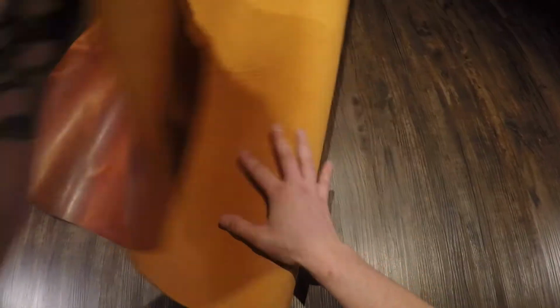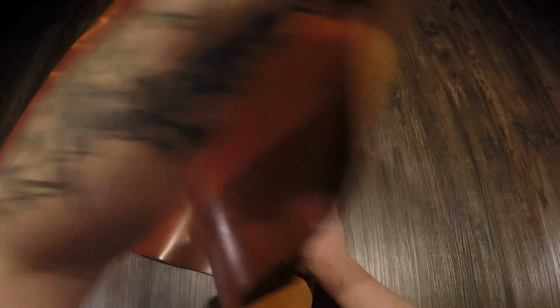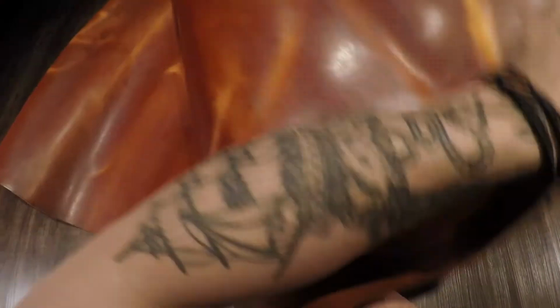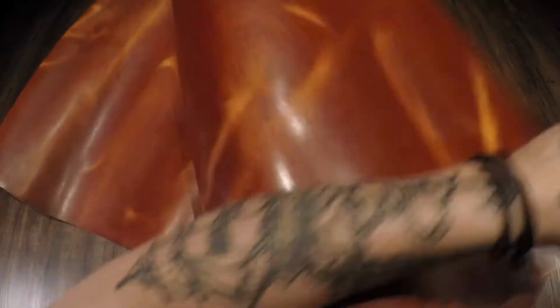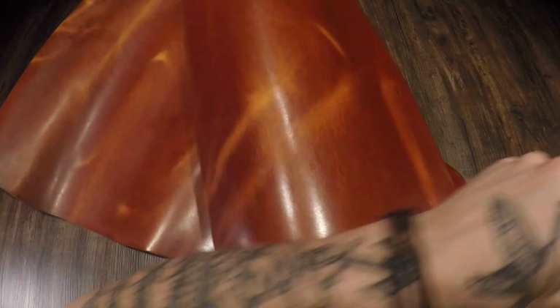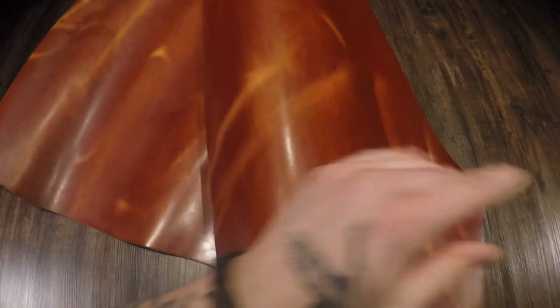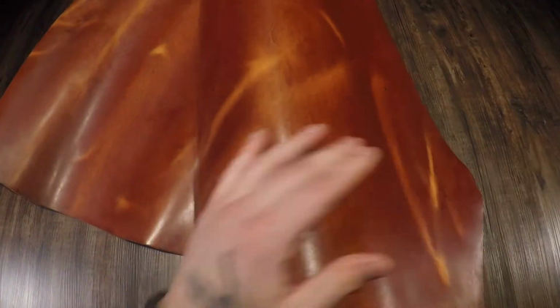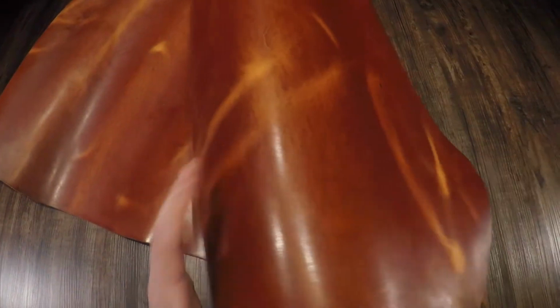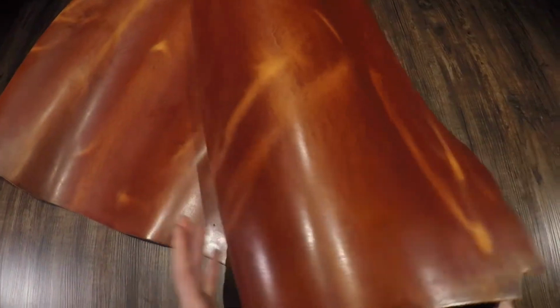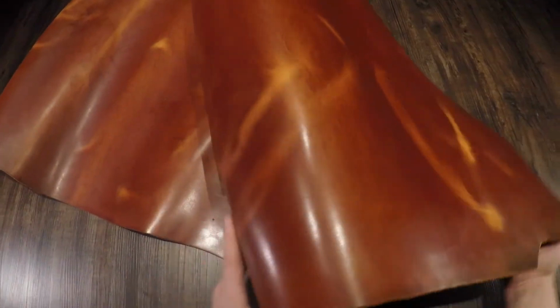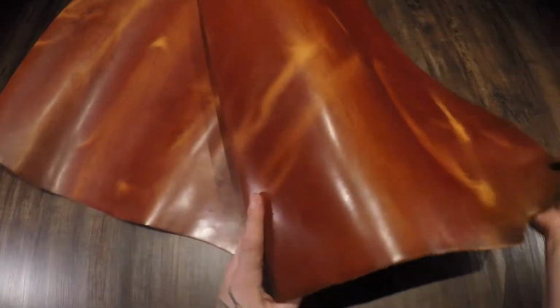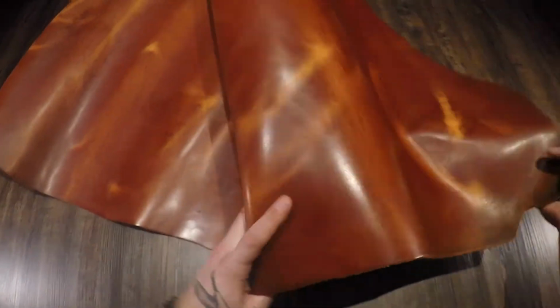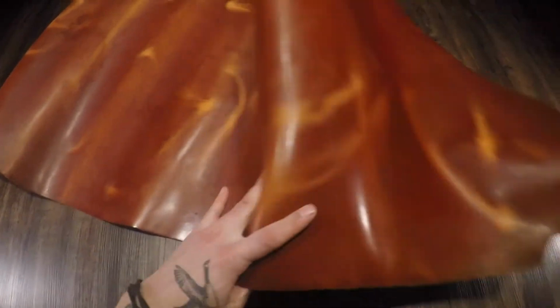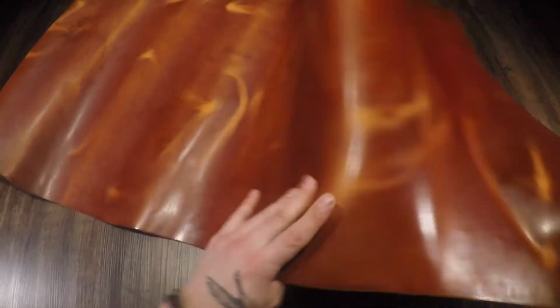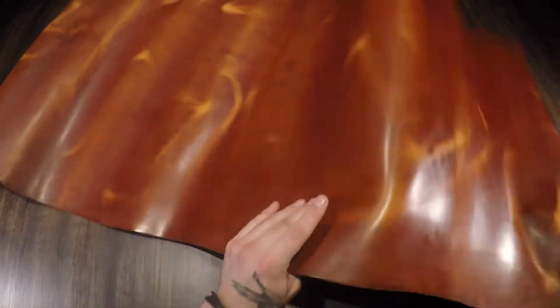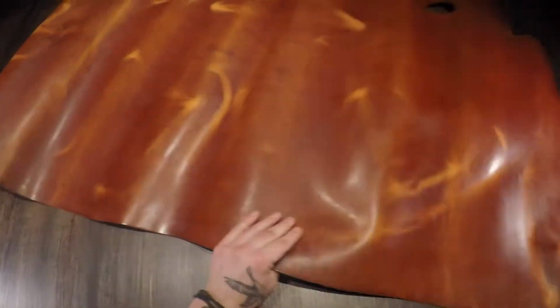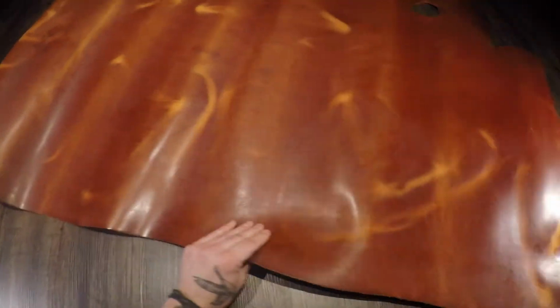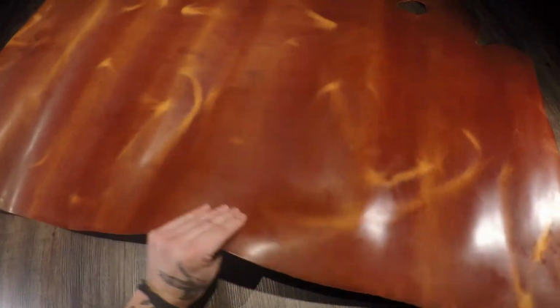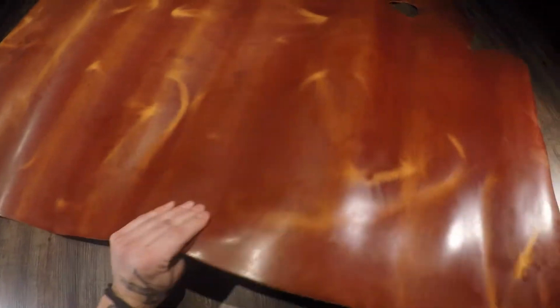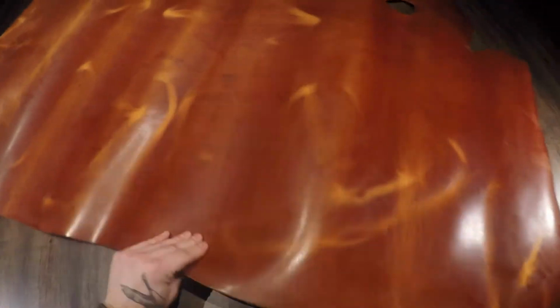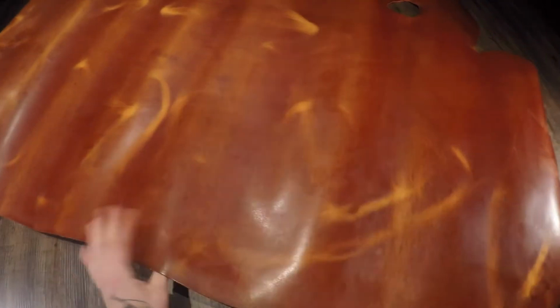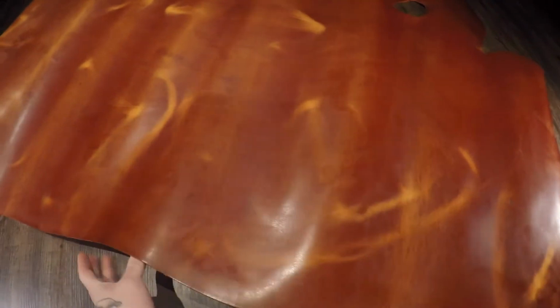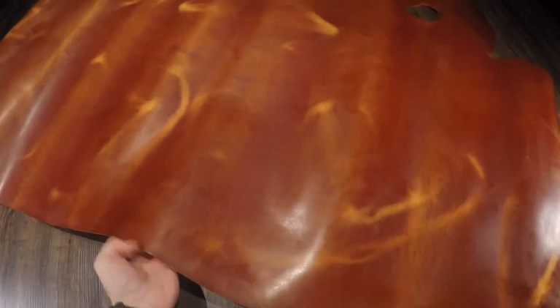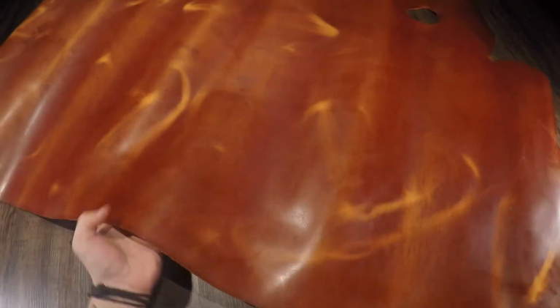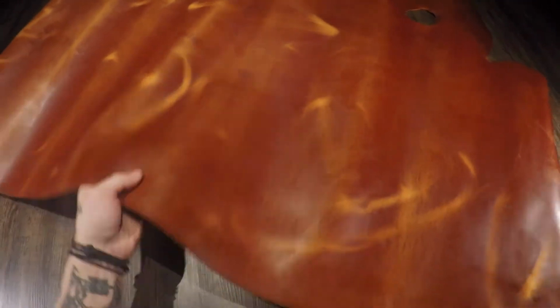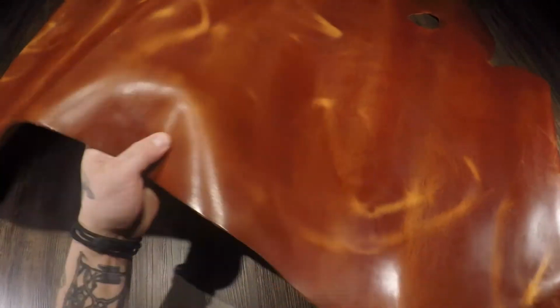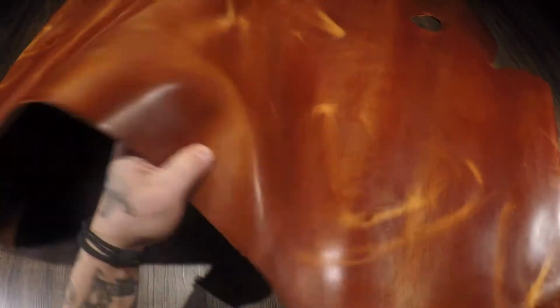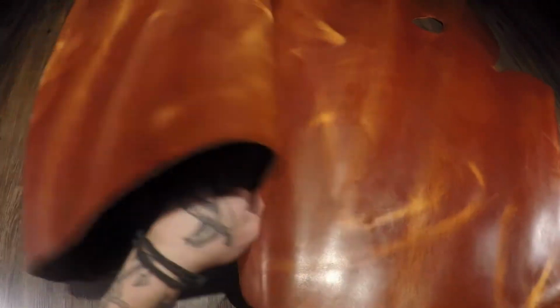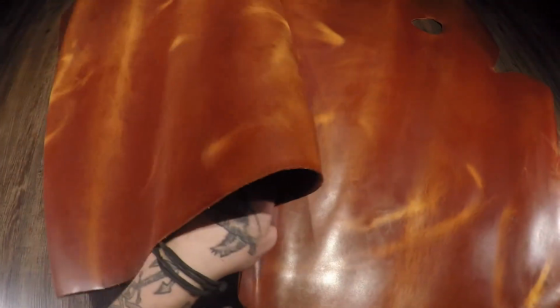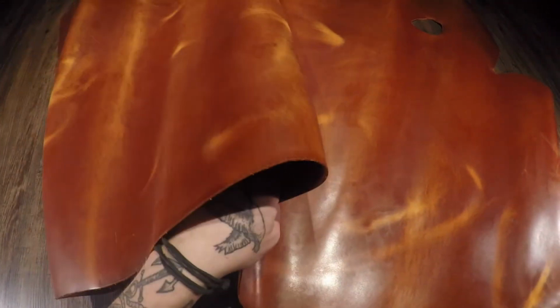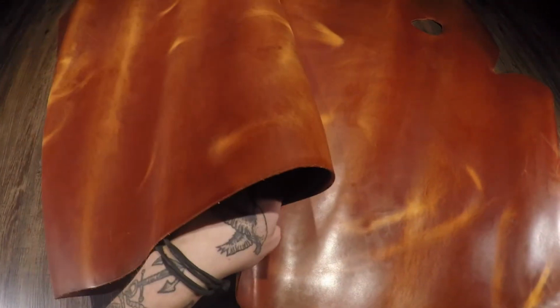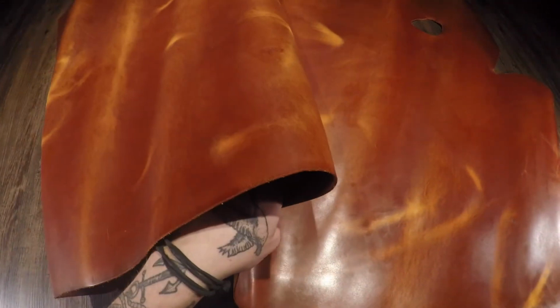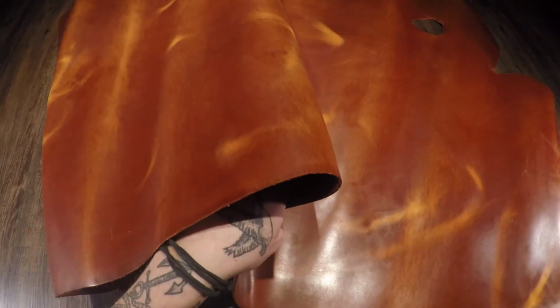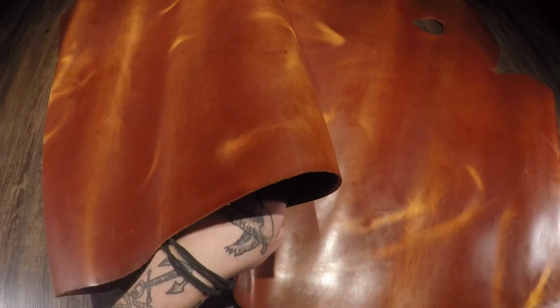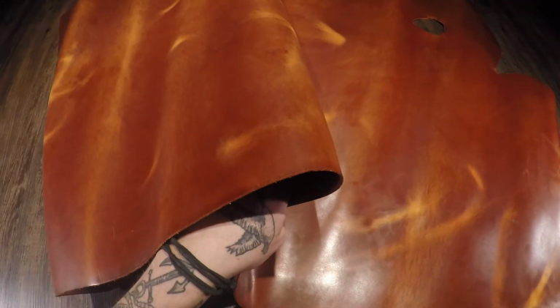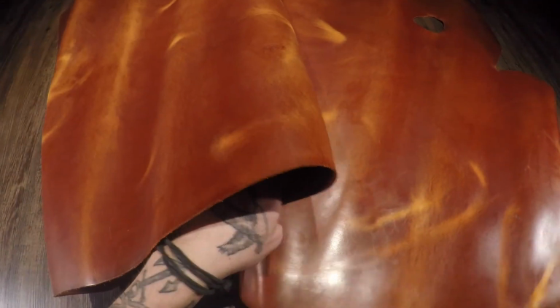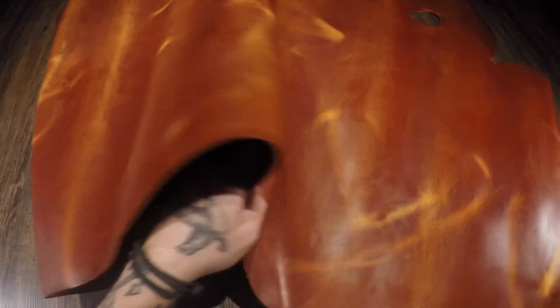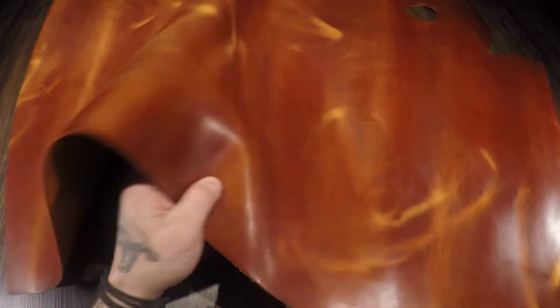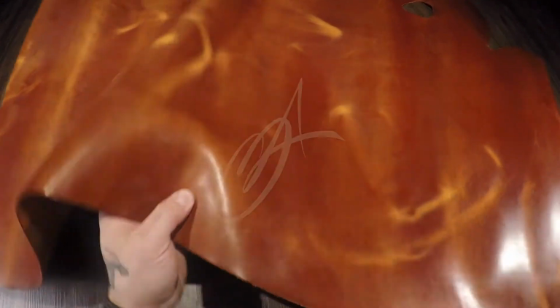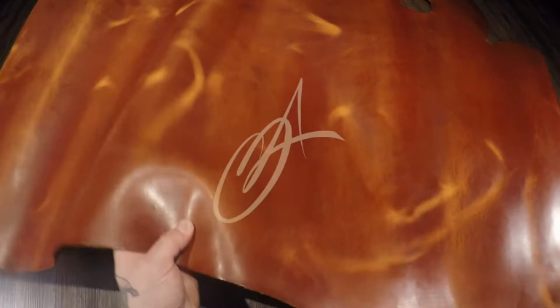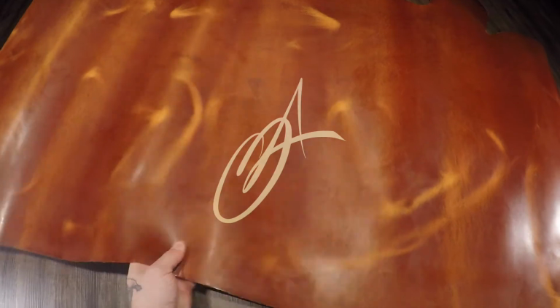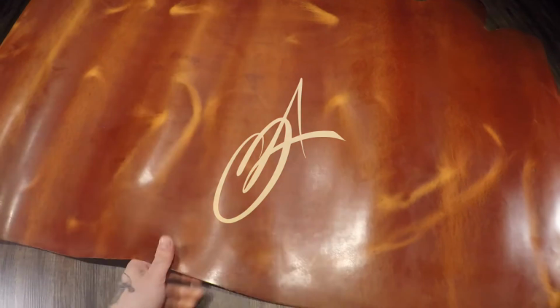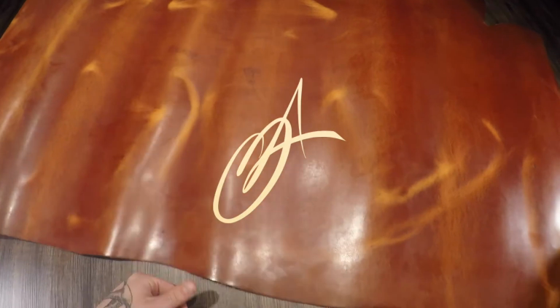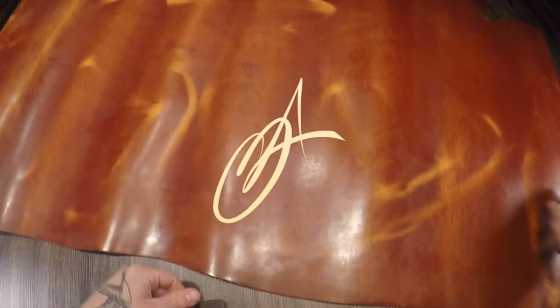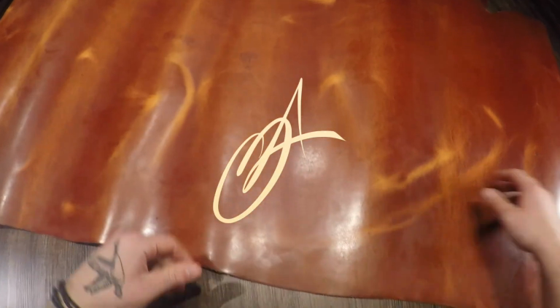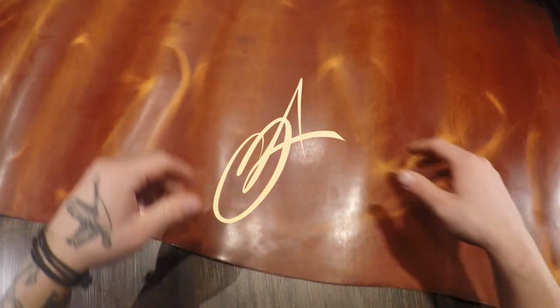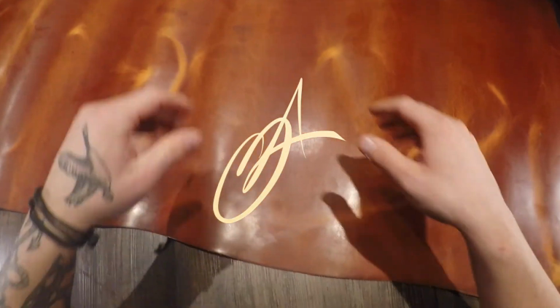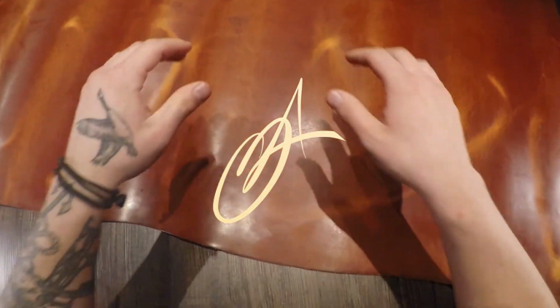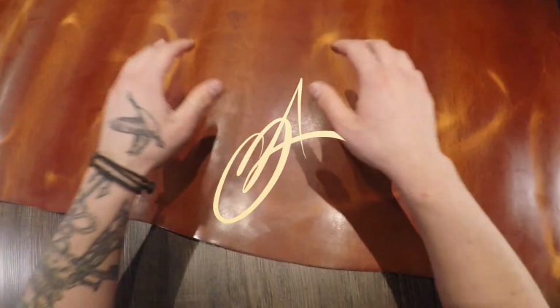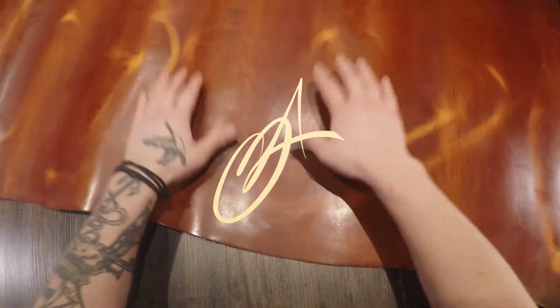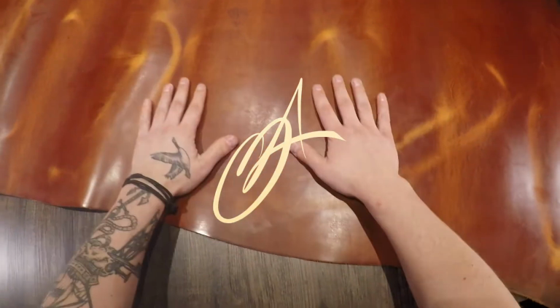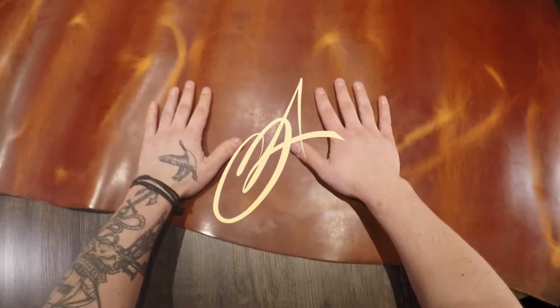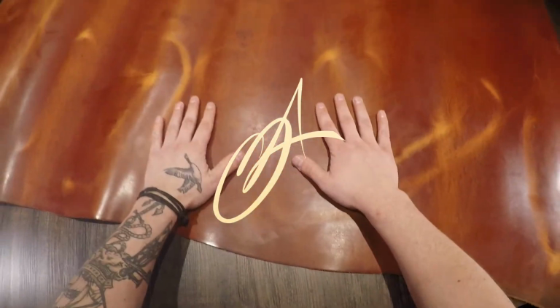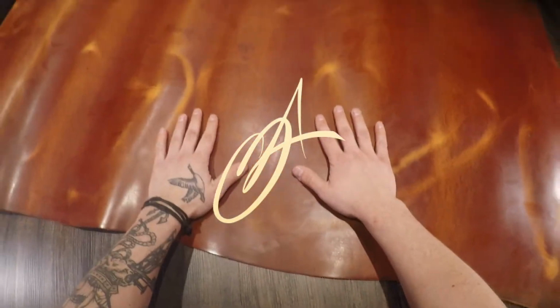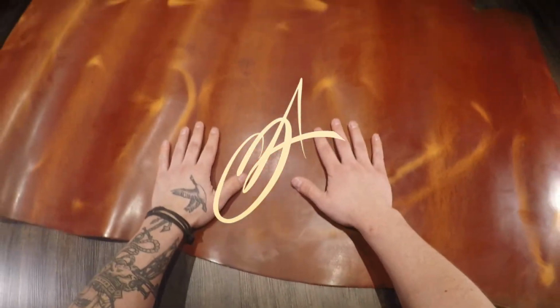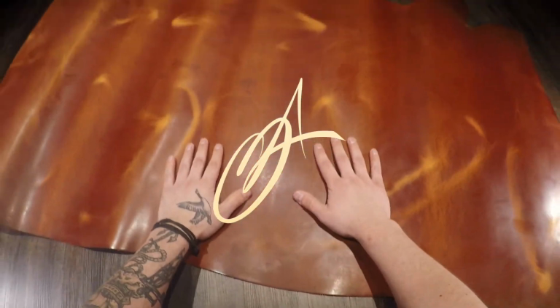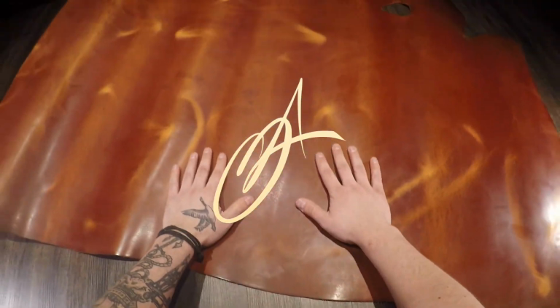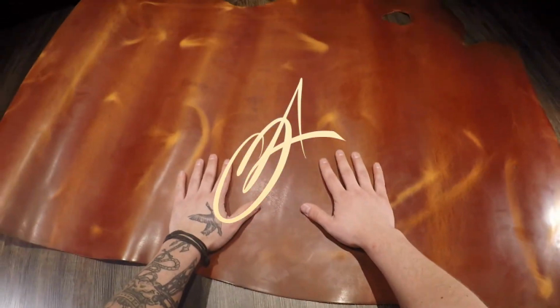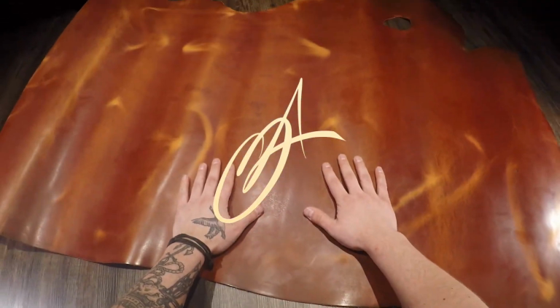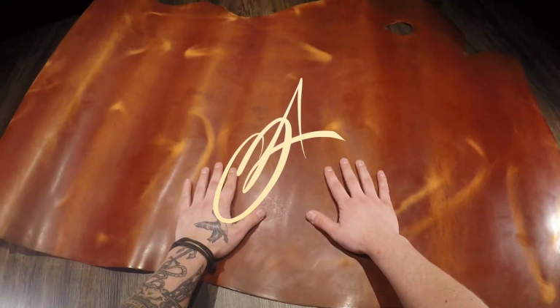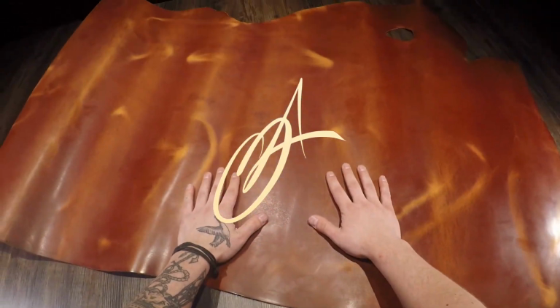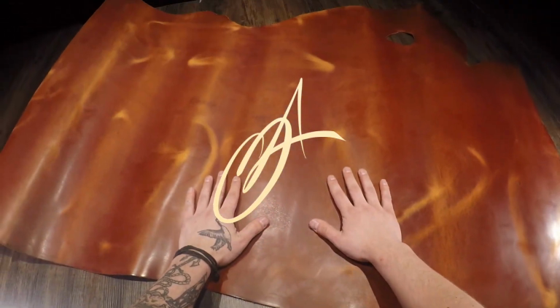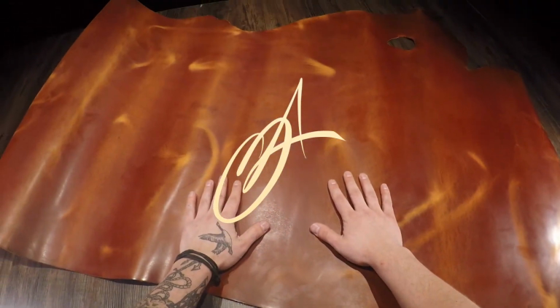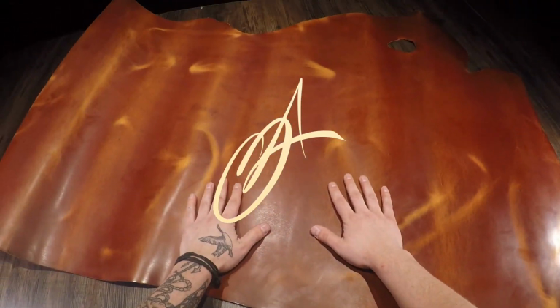Extremely unique premium leather here. So if you have any questions reach out and if not I will see you in the next review.